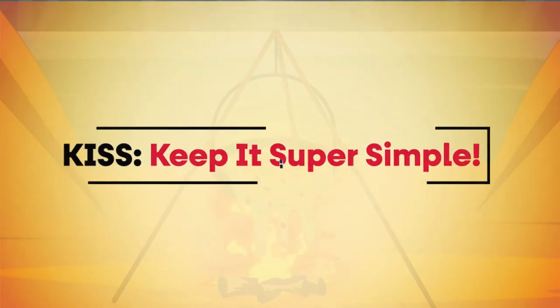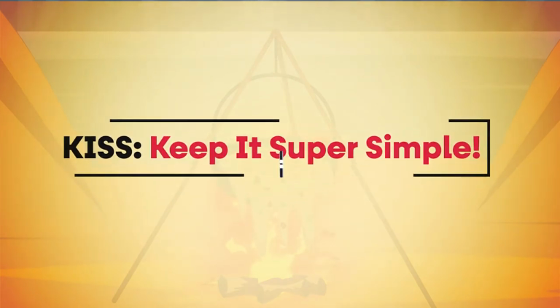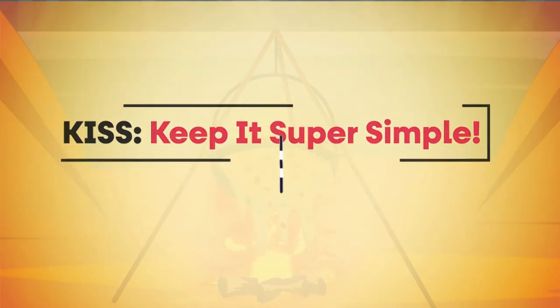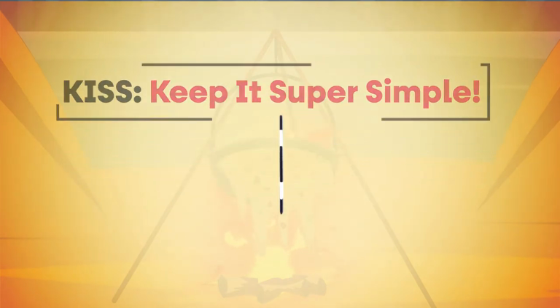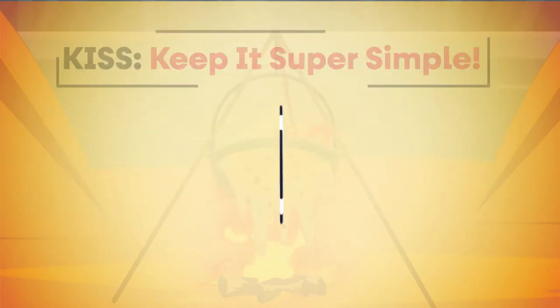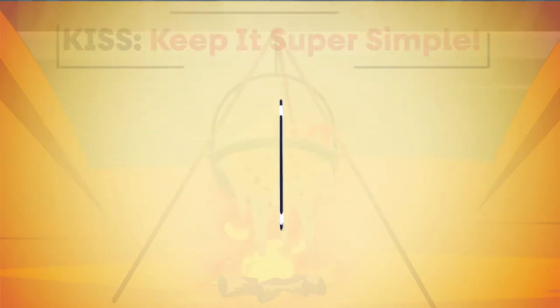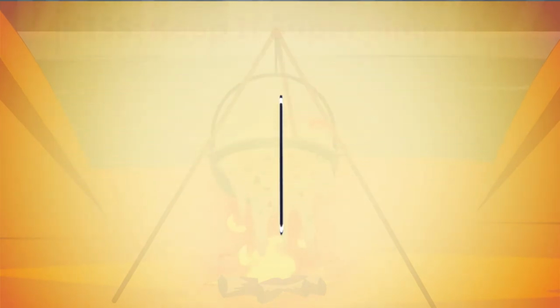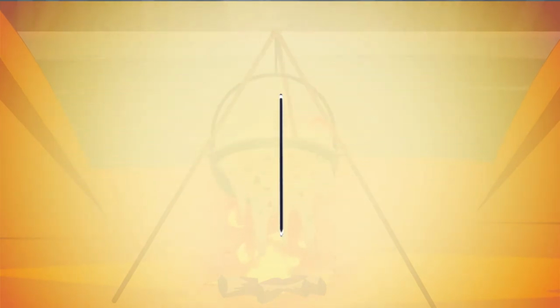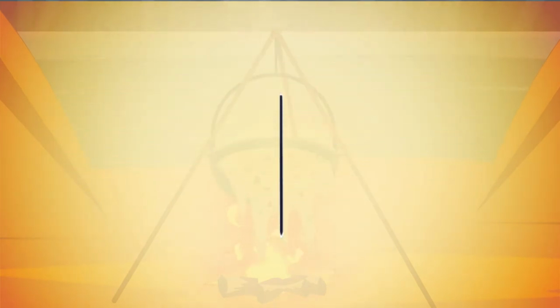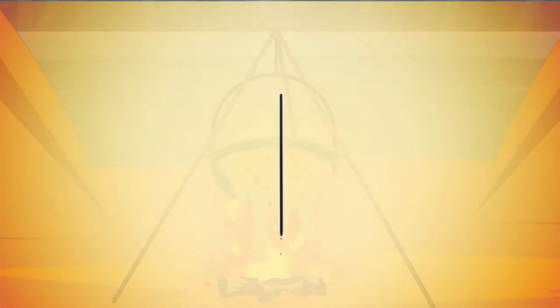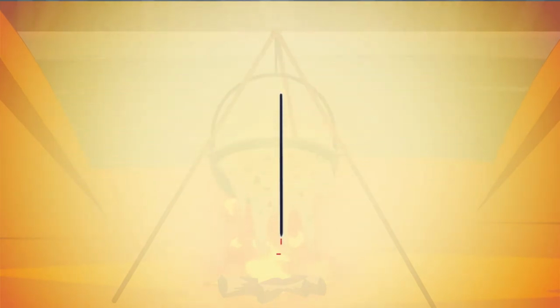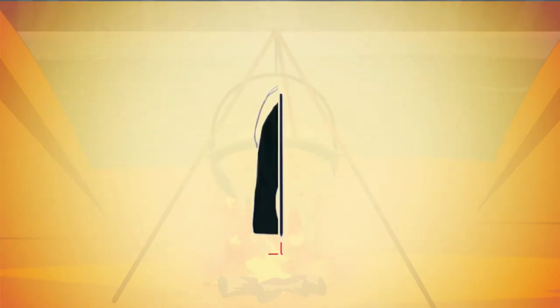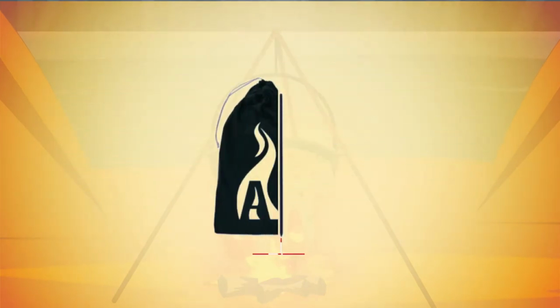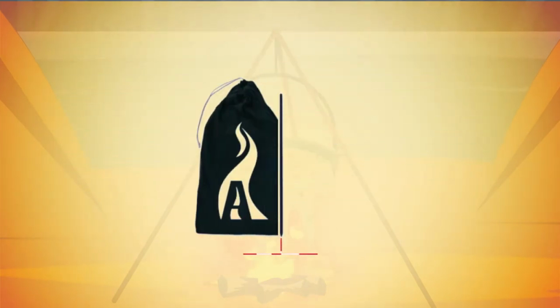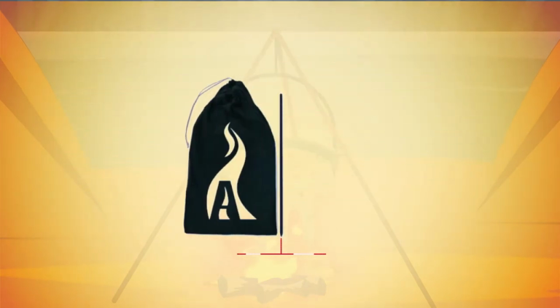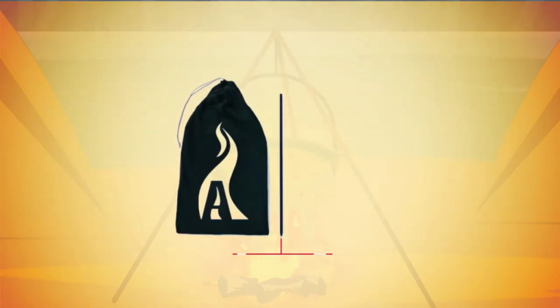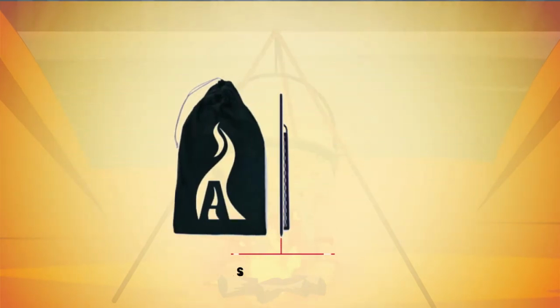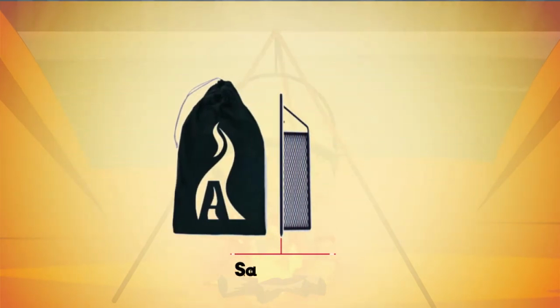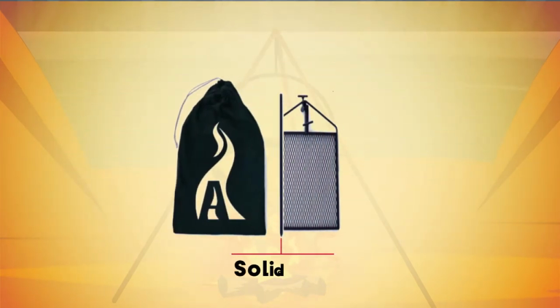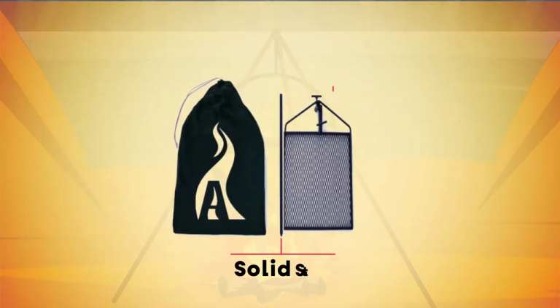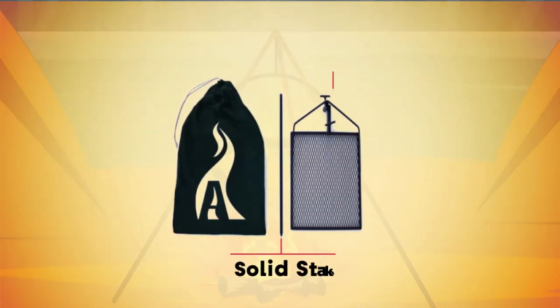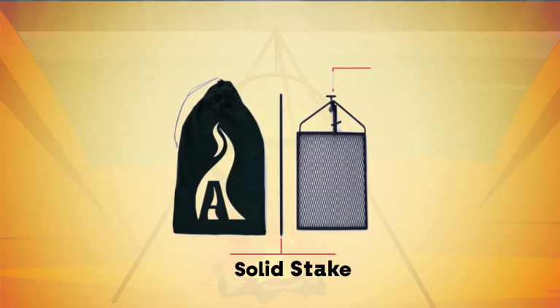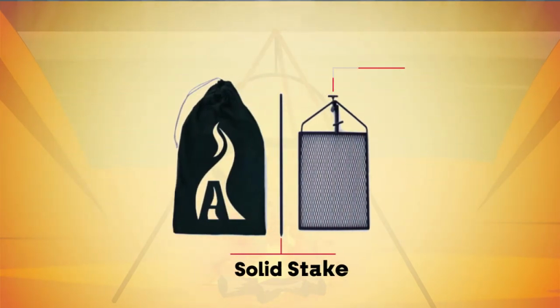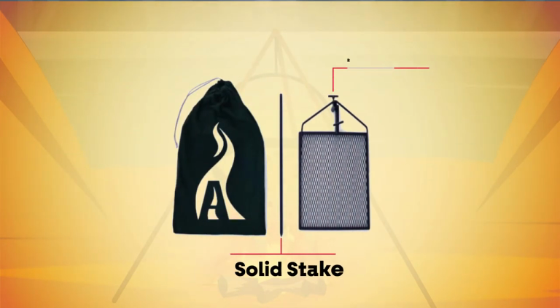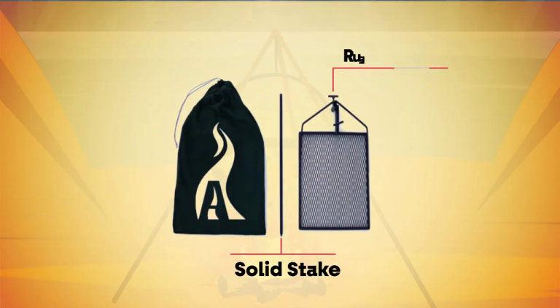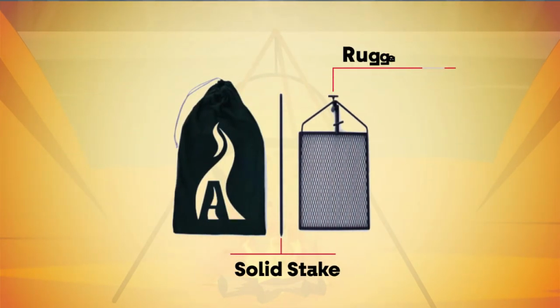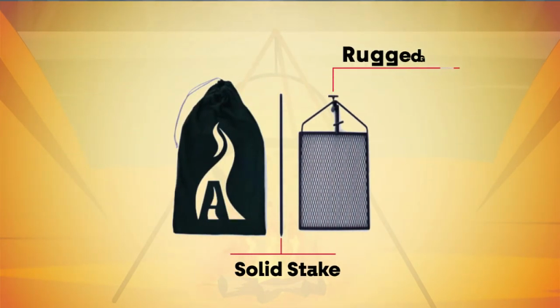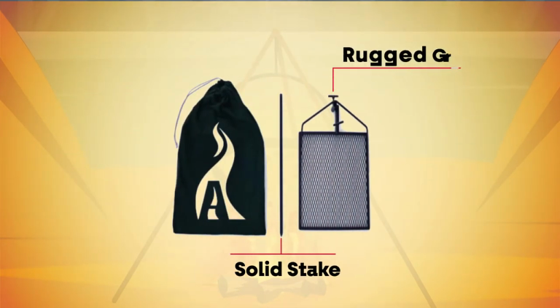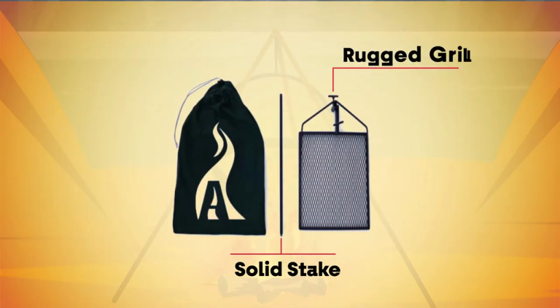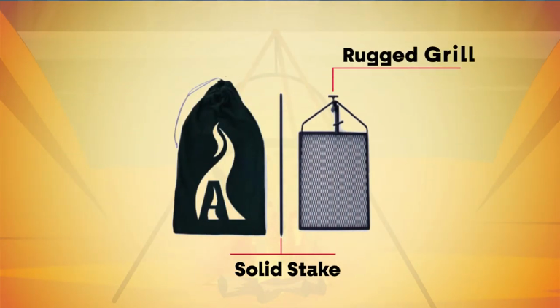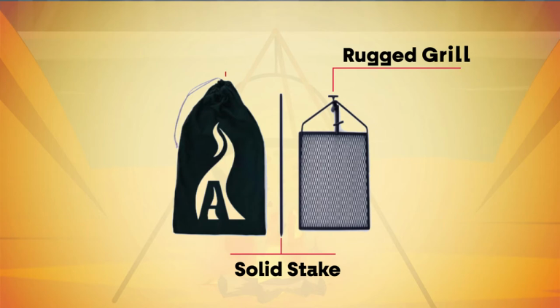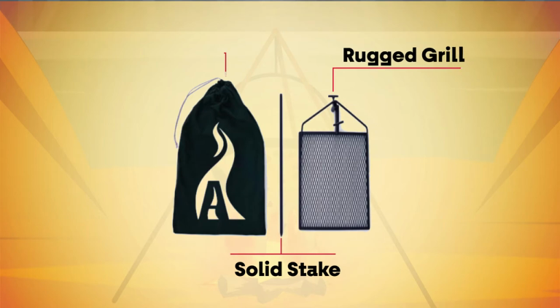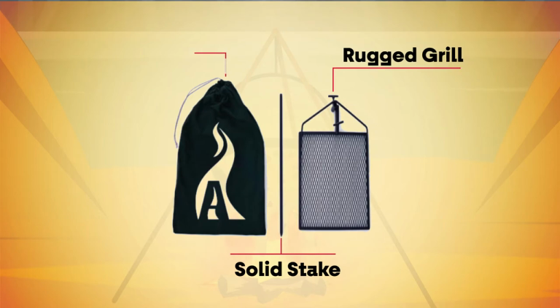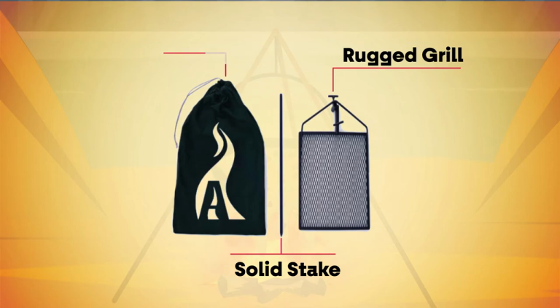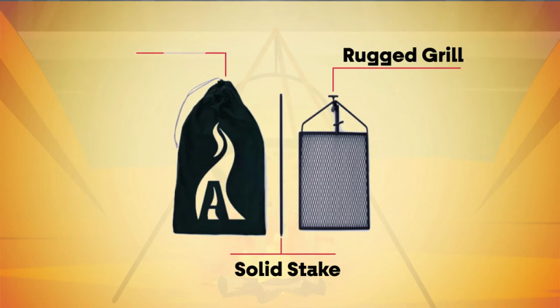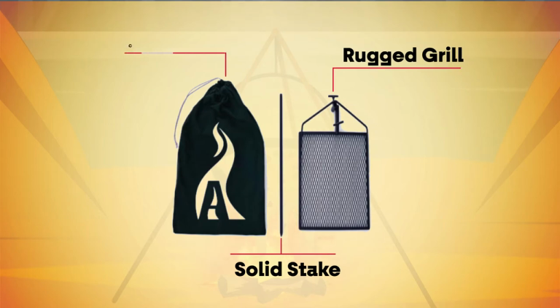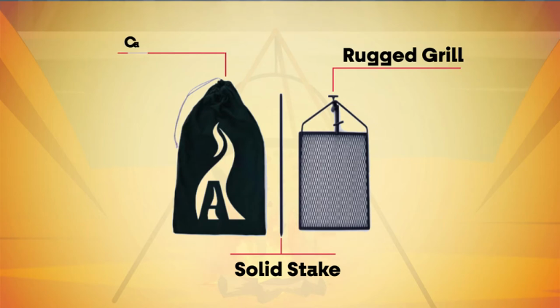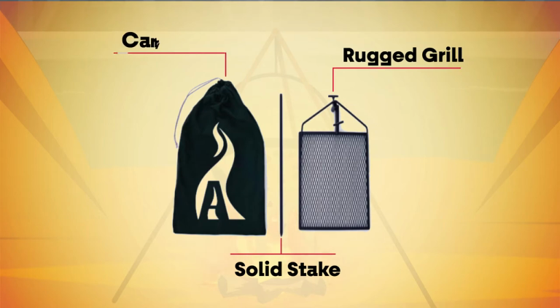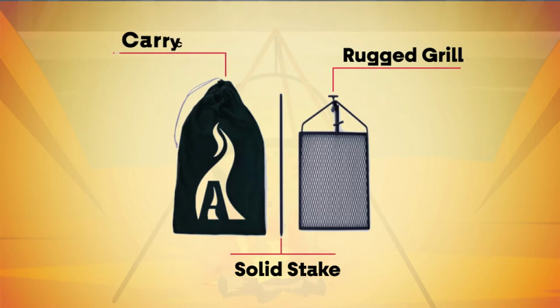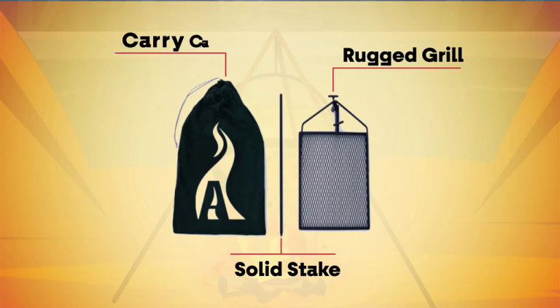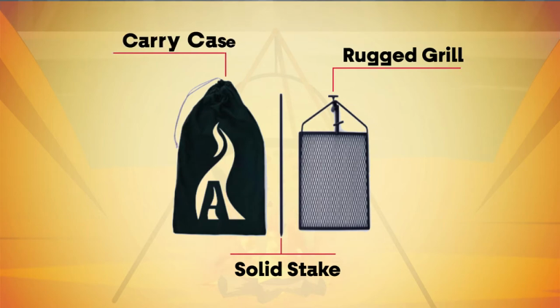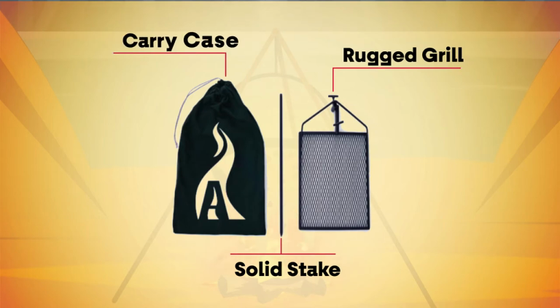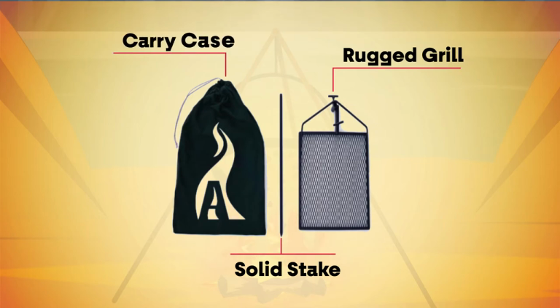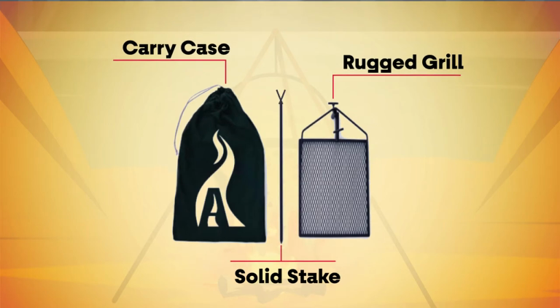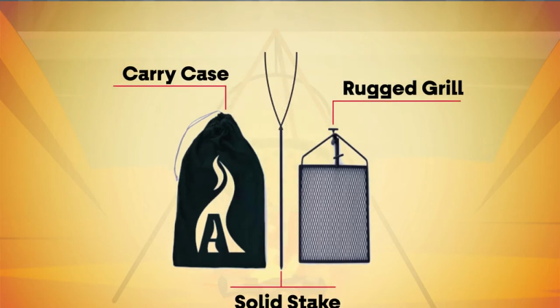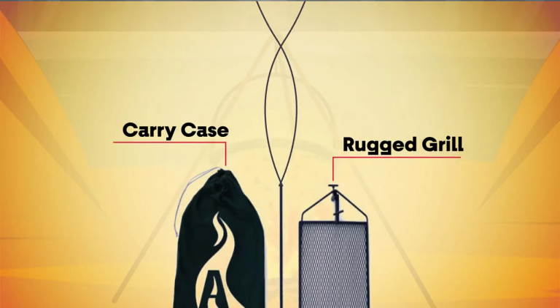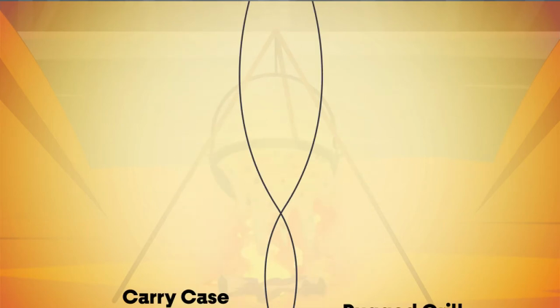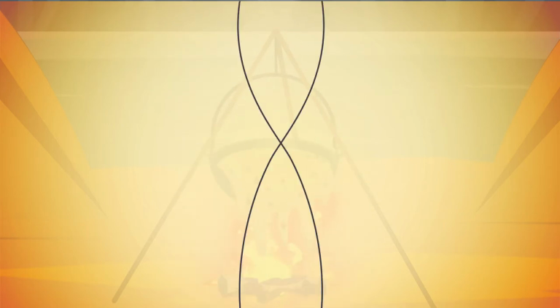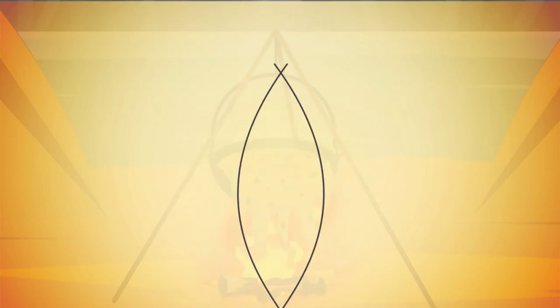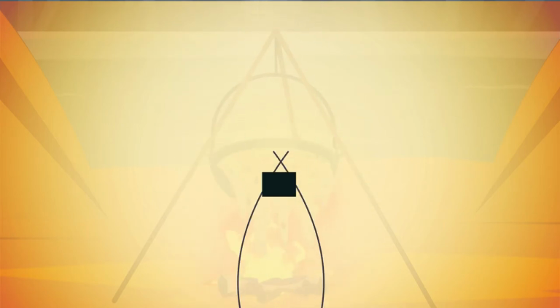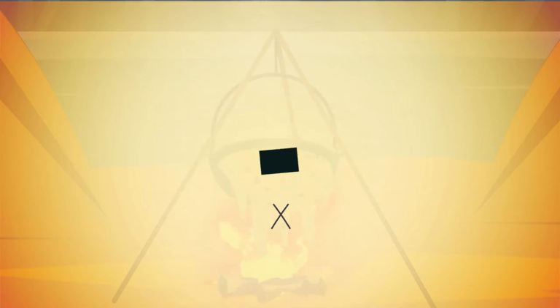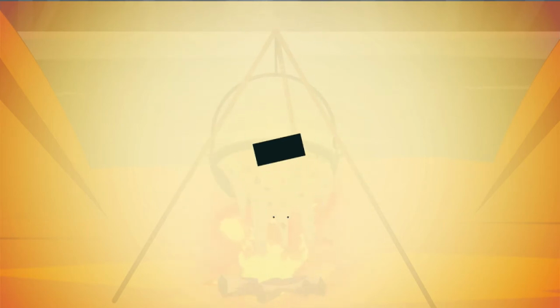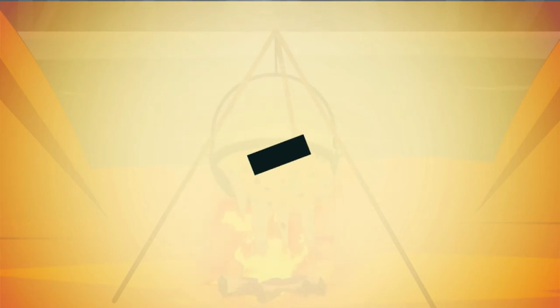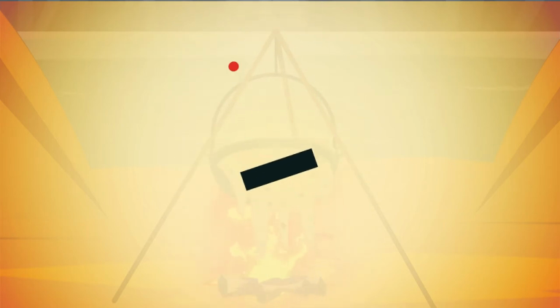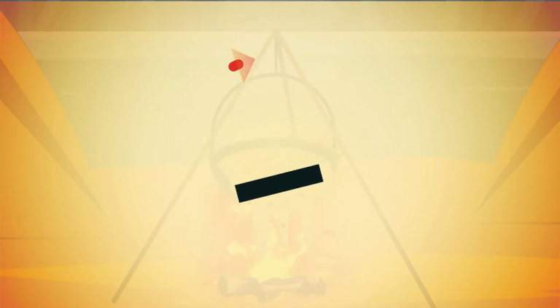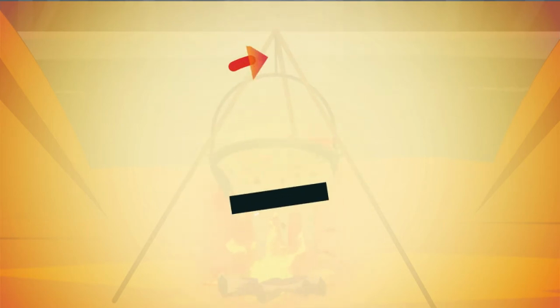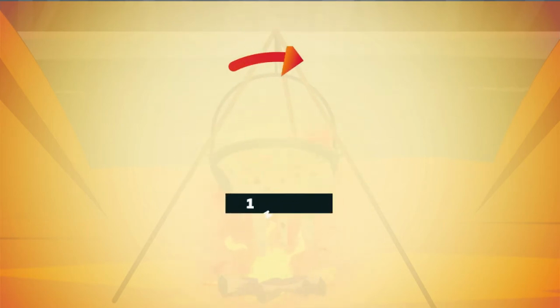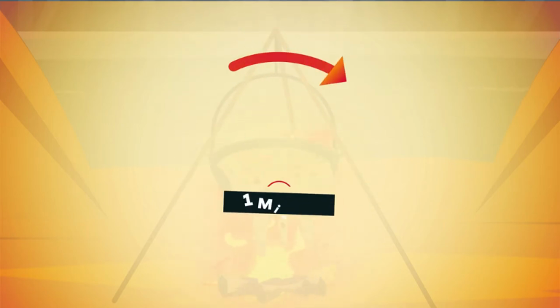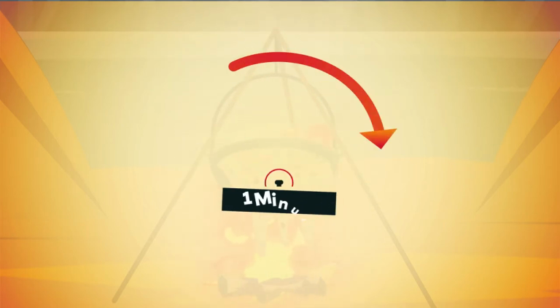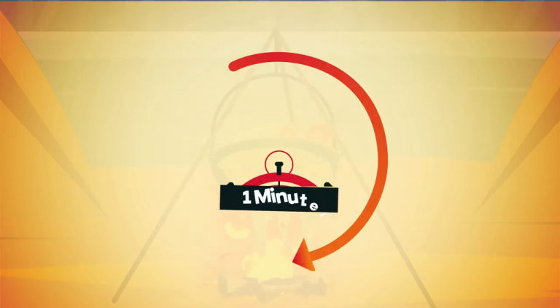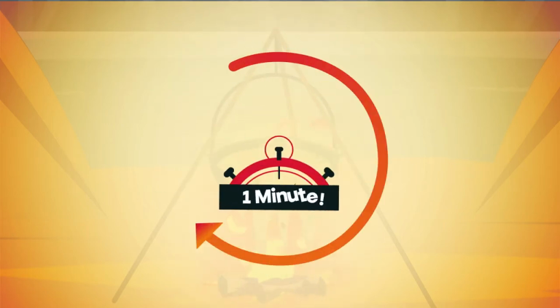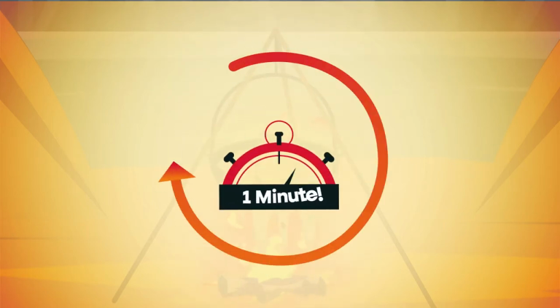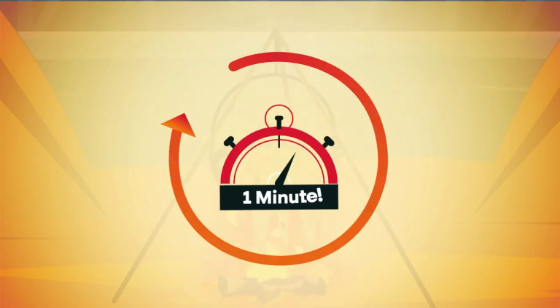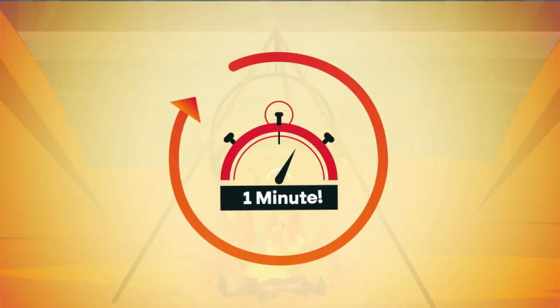Only three pieces: solid stake, rugged grill, carry case — and set up in under one minute.